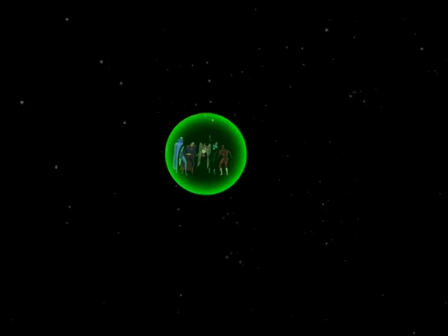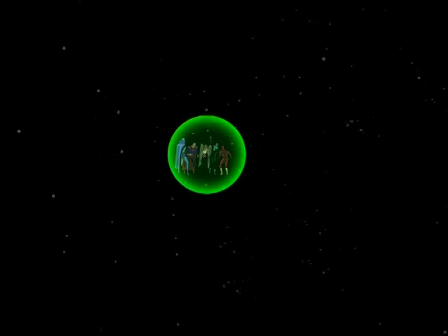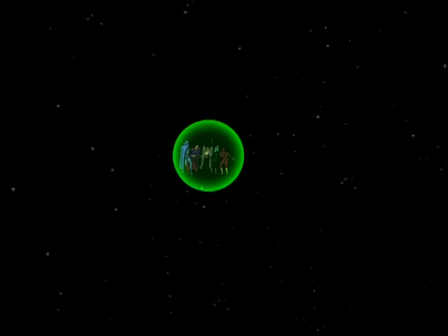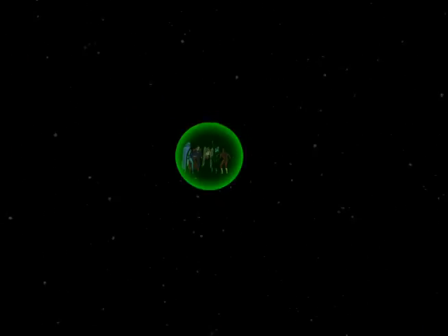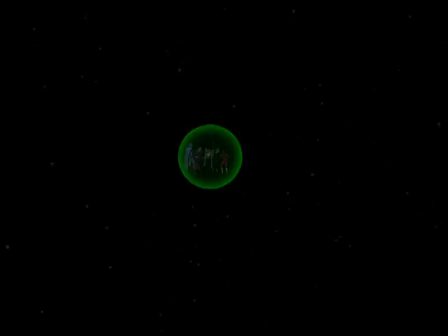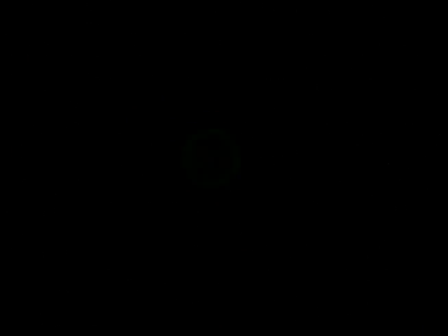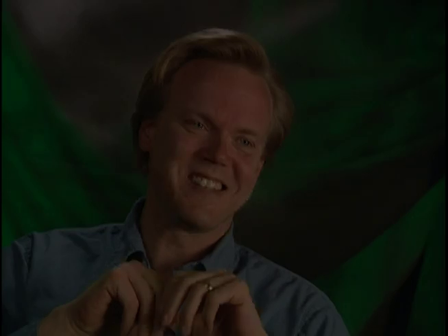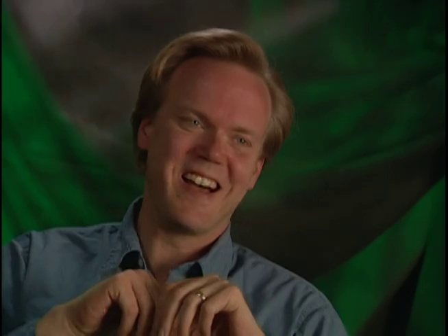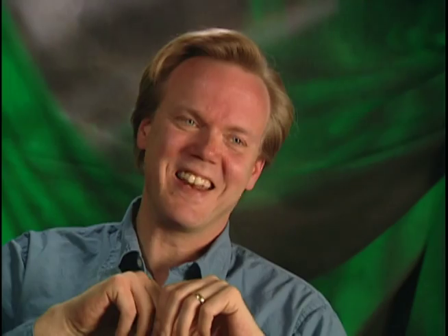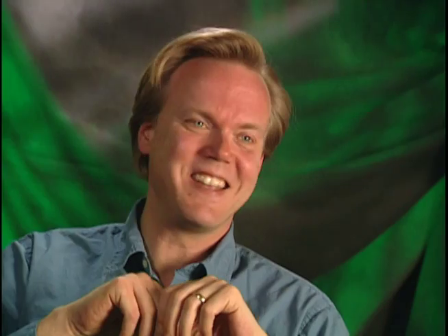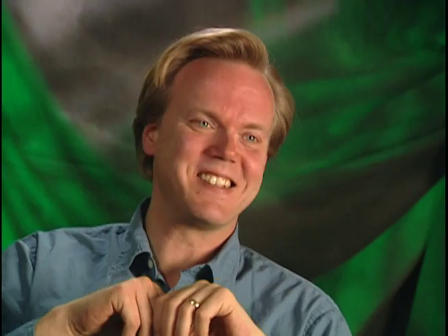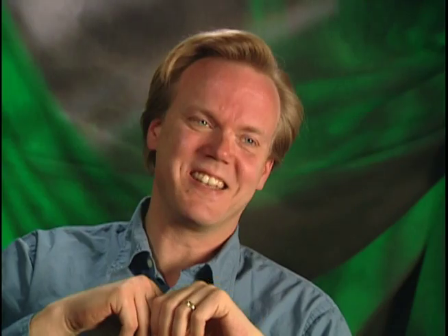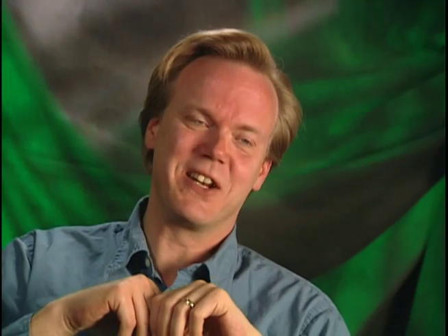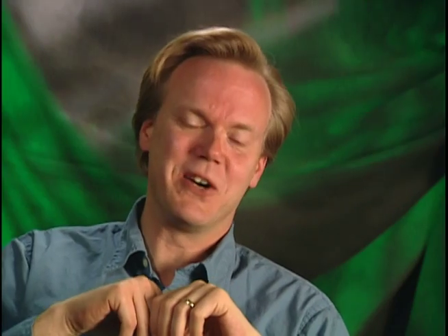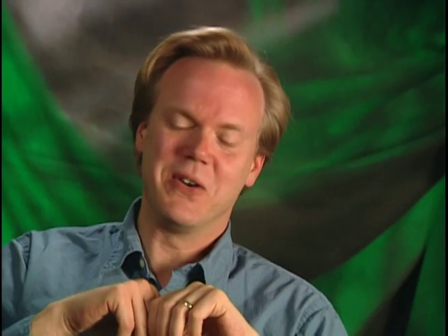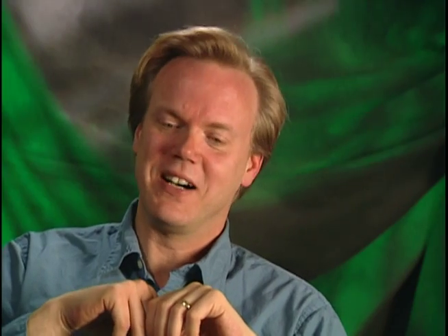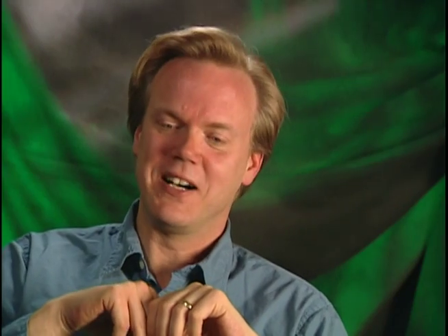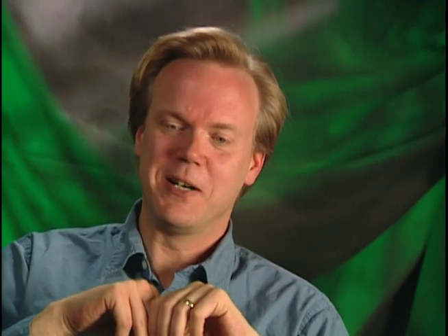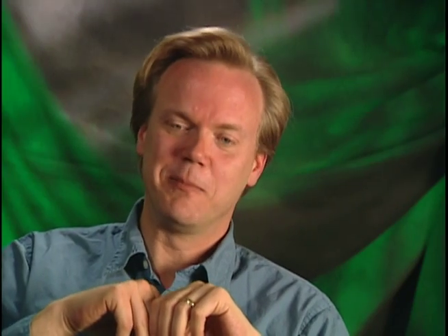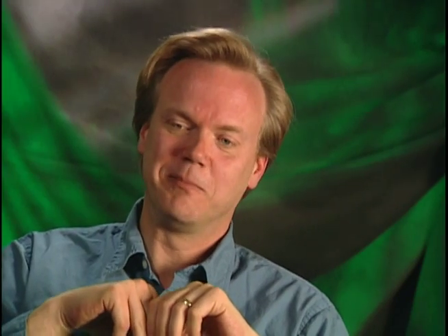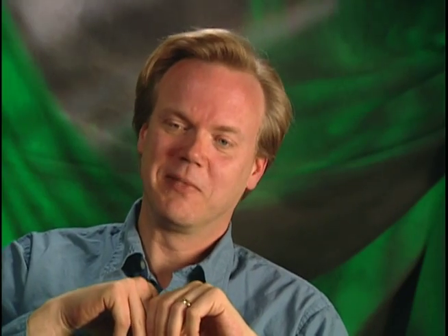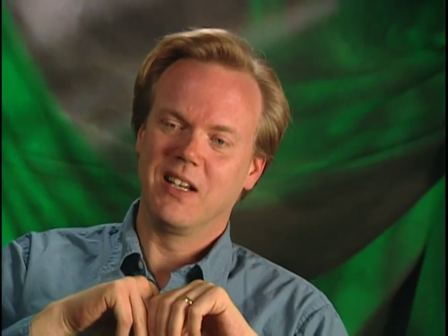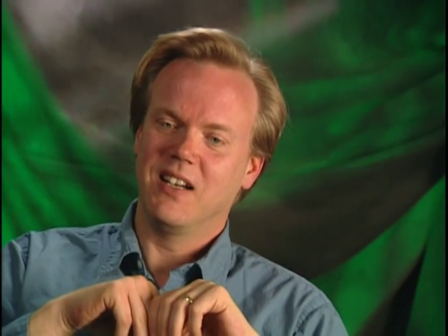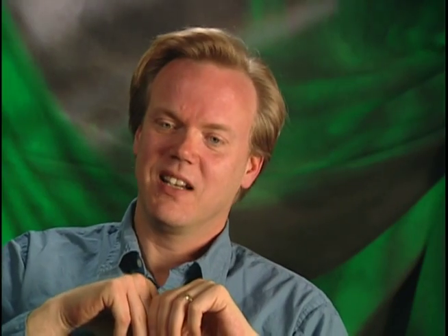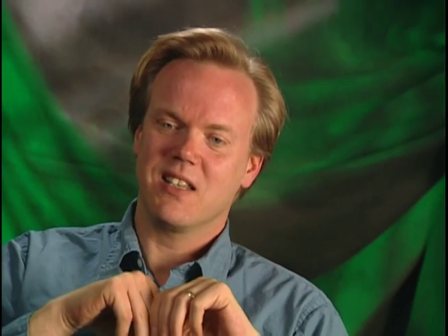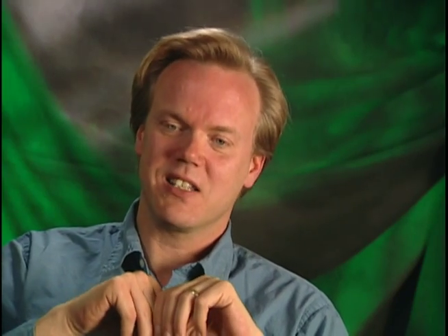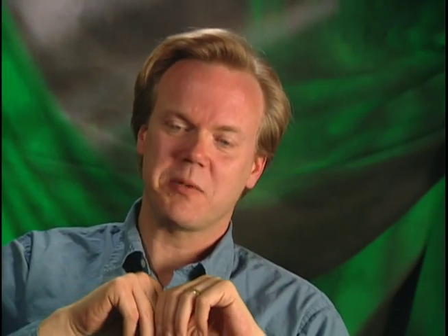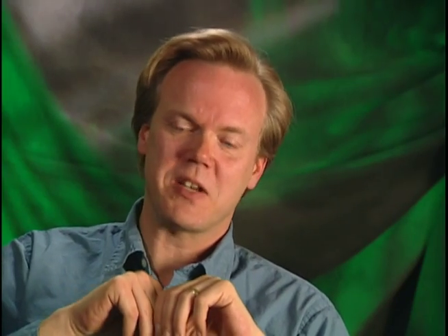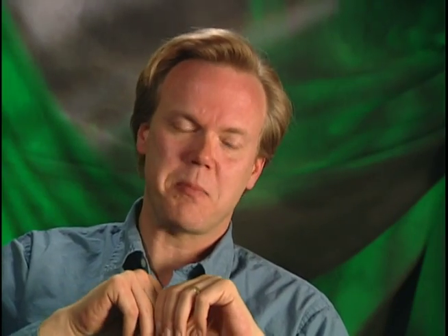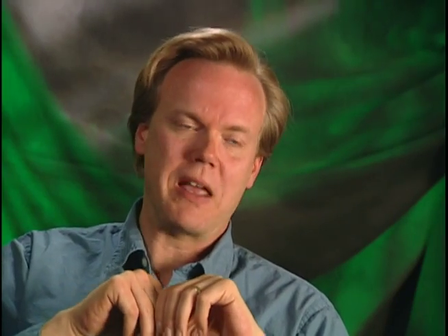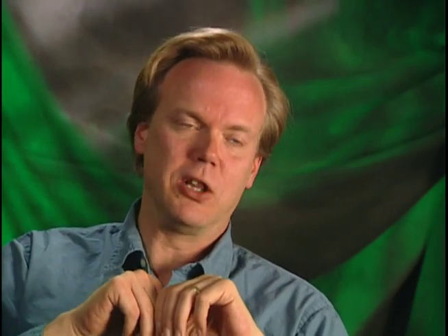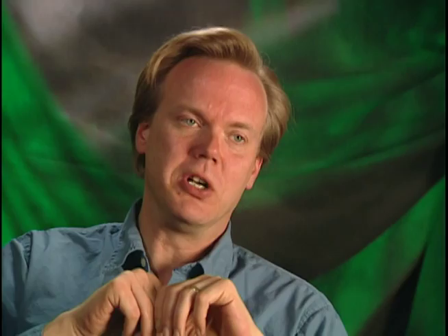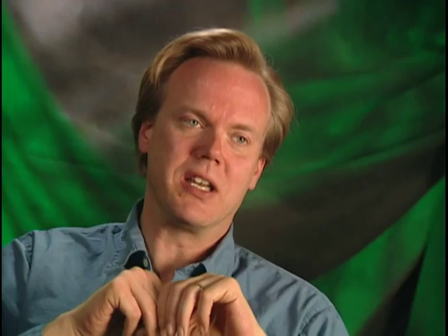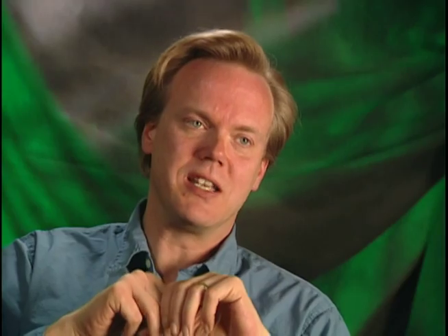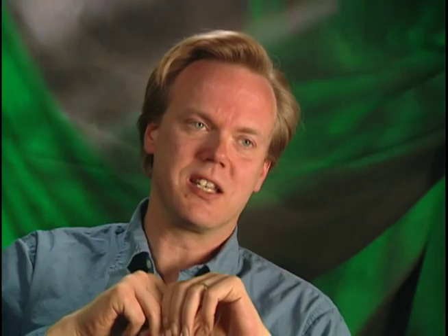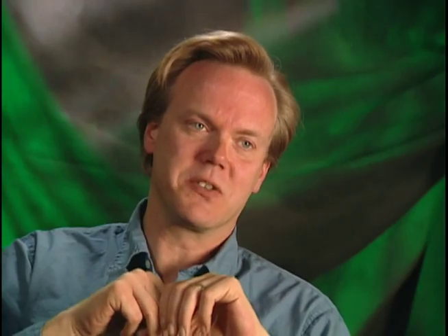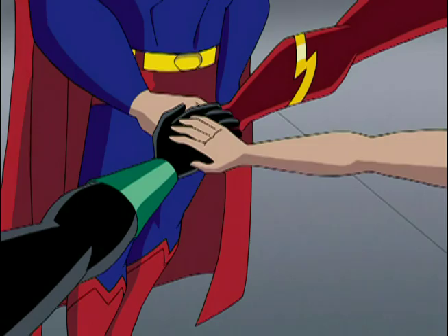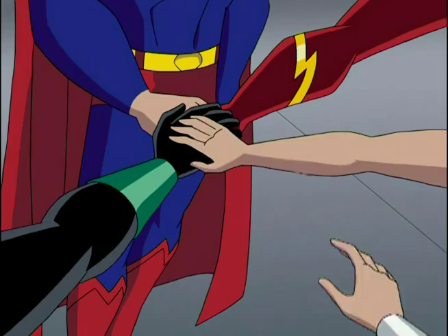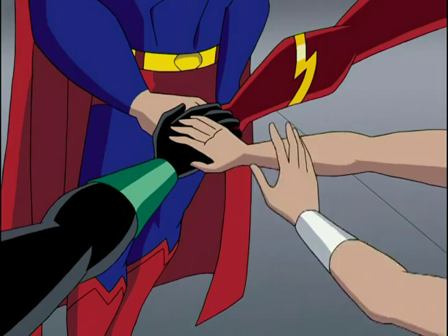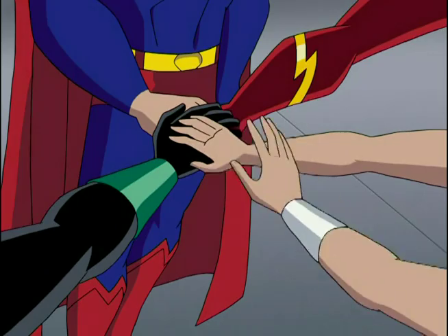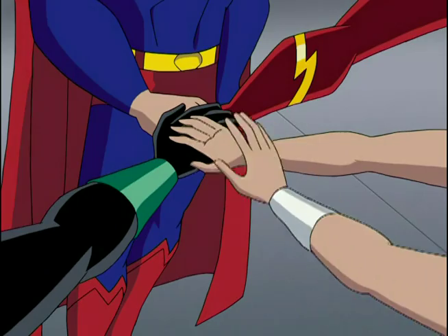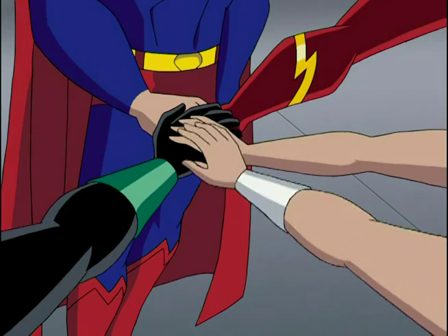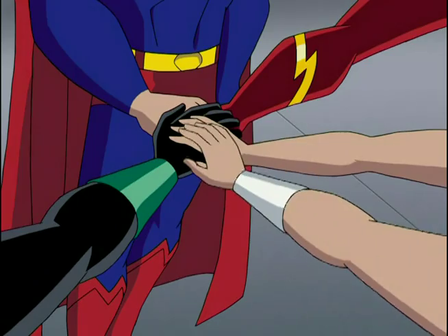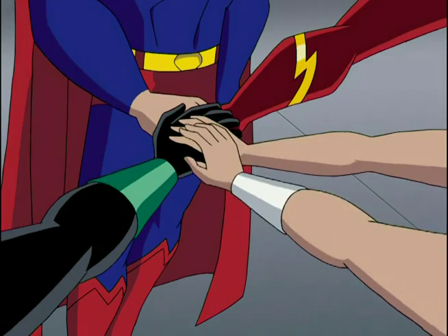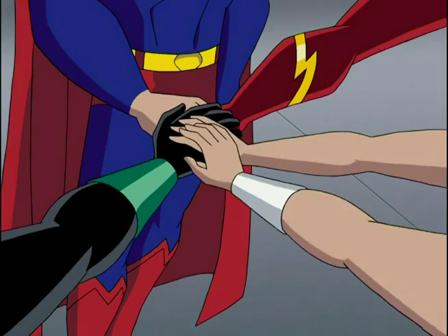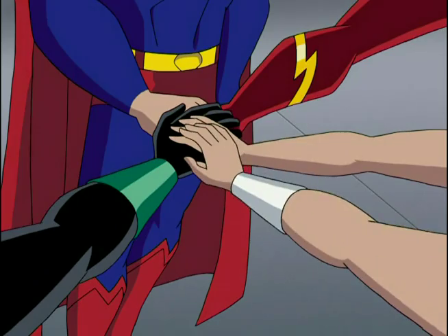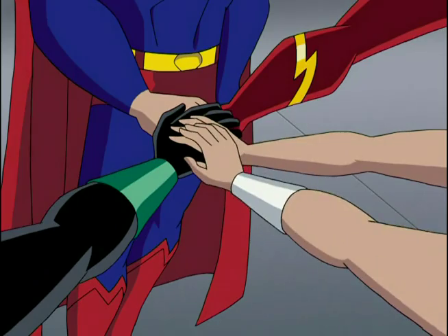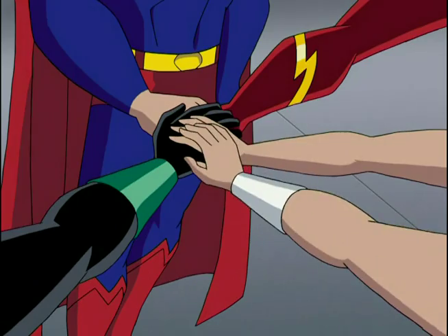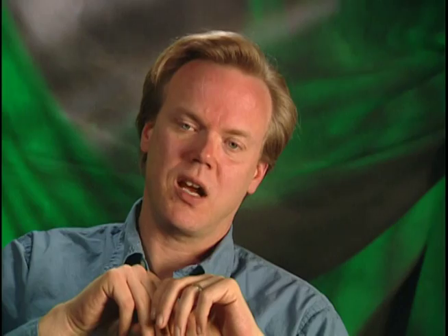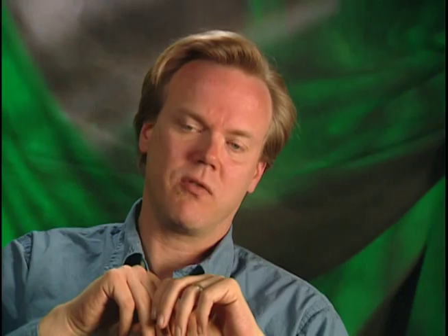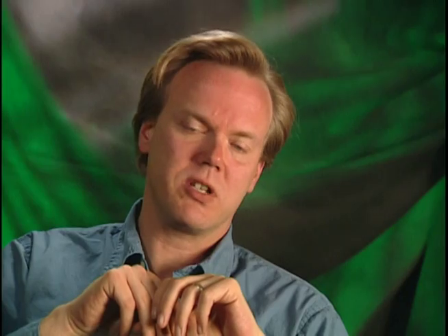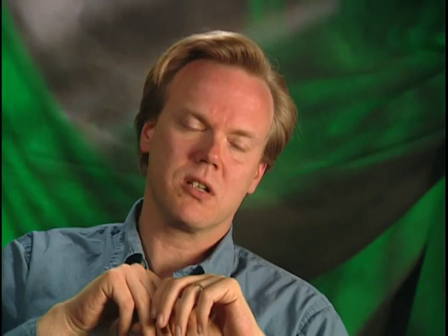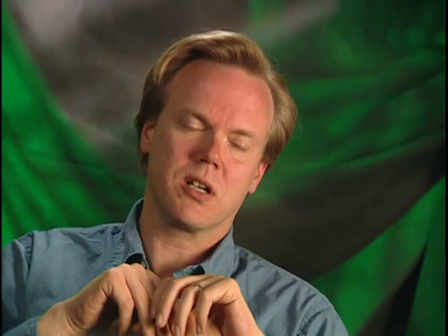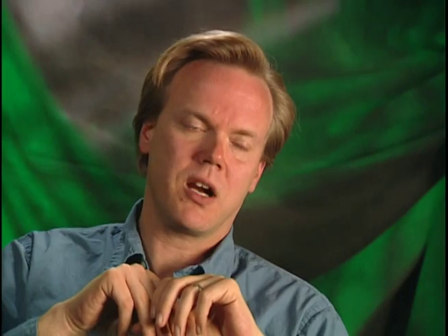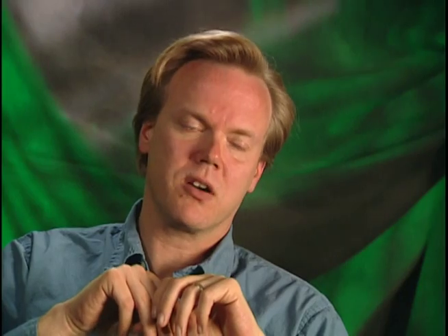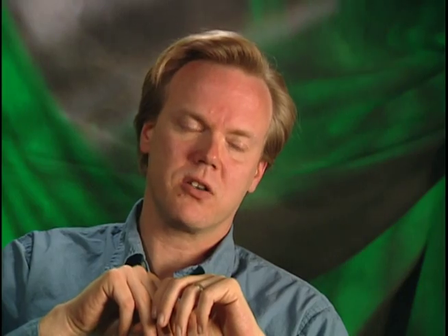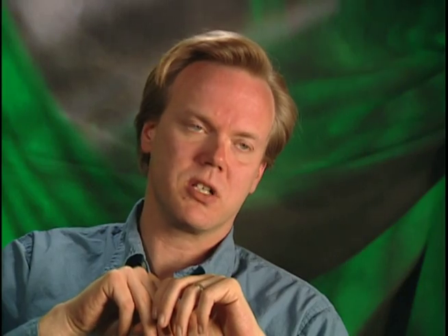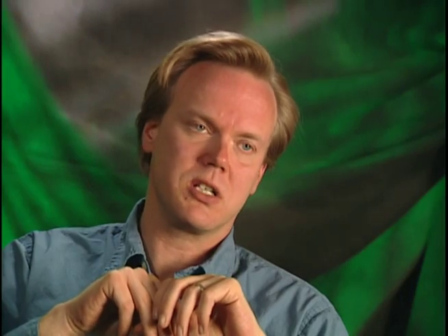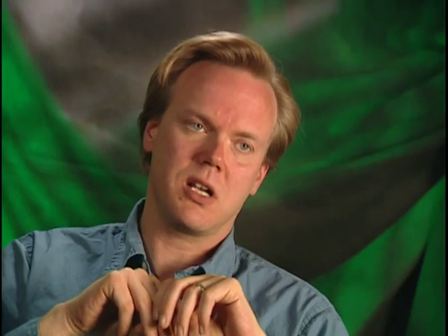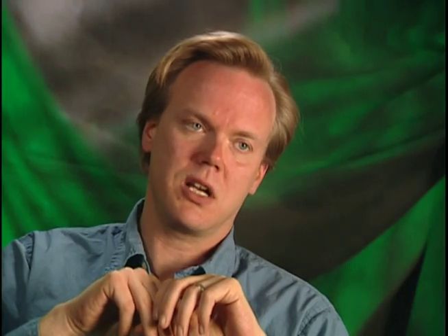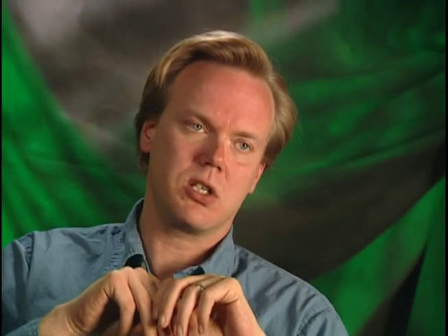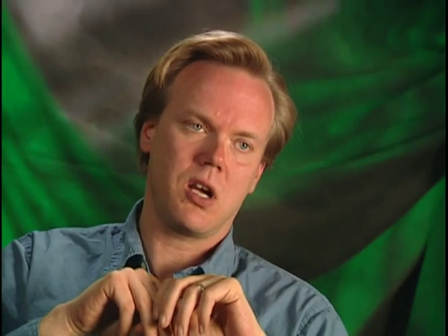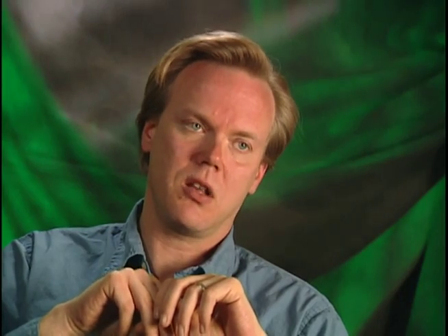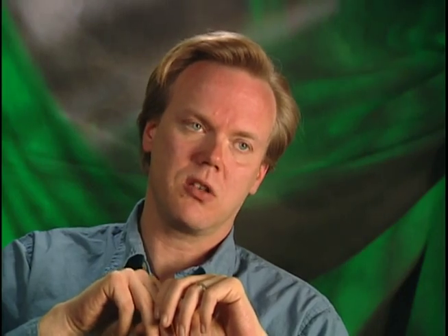Drawing is not easy. Sometimes it may look easy because we've been at it for so long, but every single character has a design challenge.